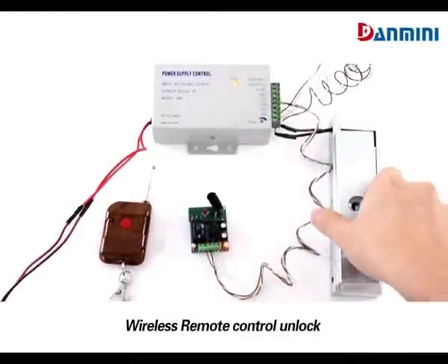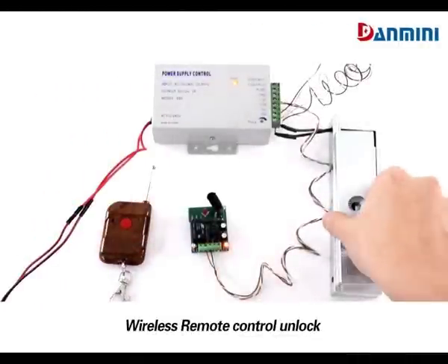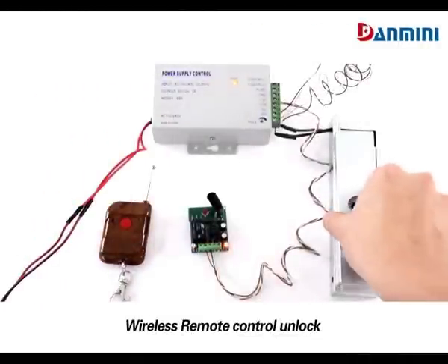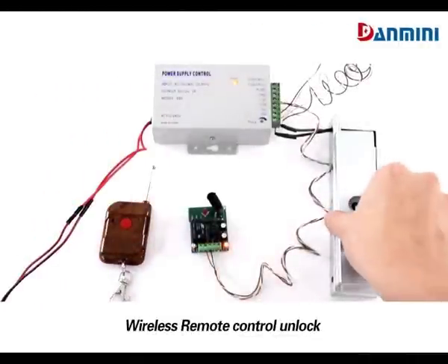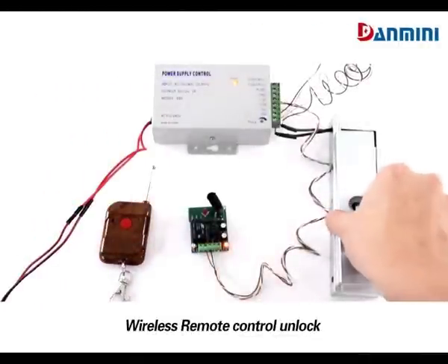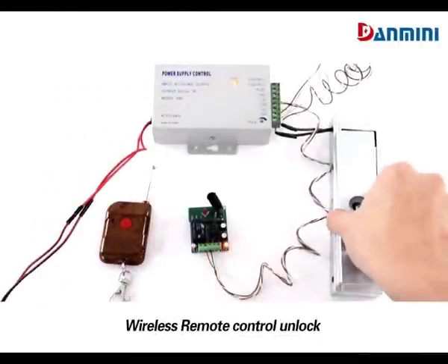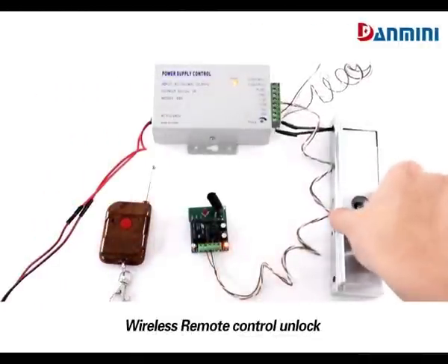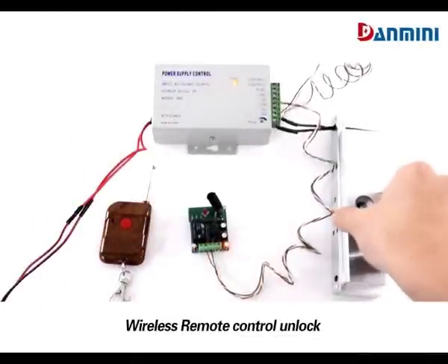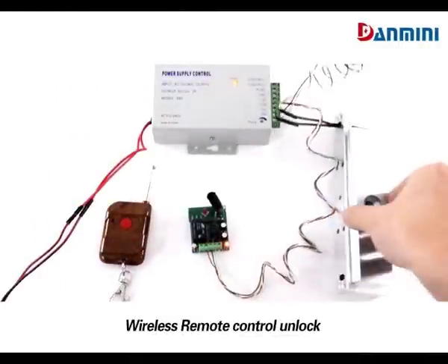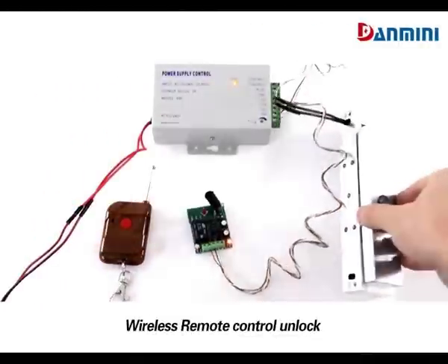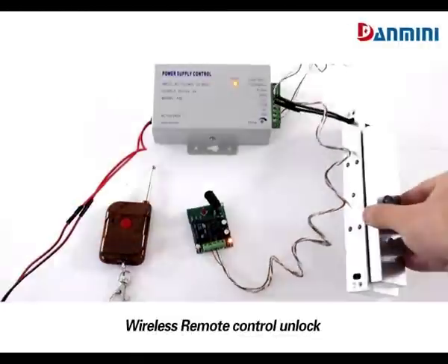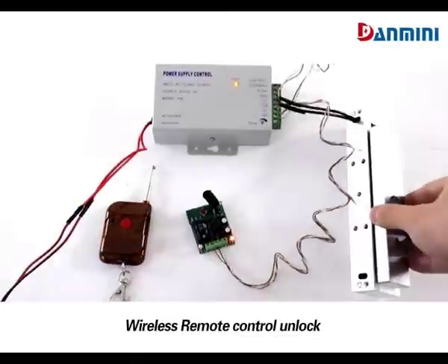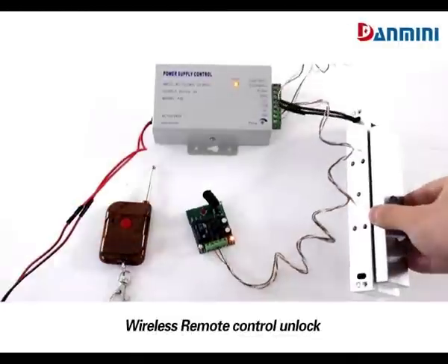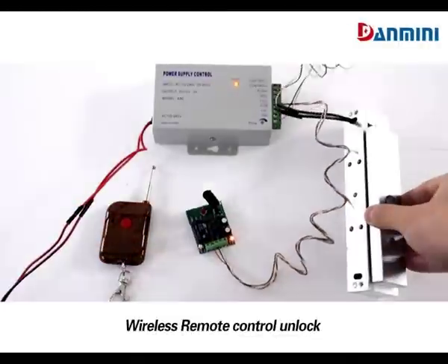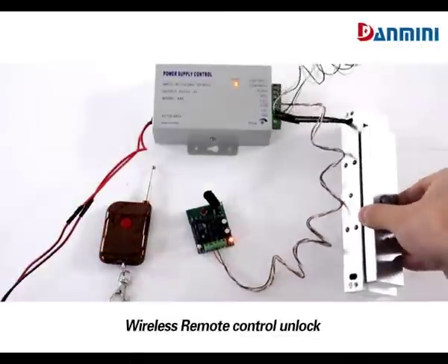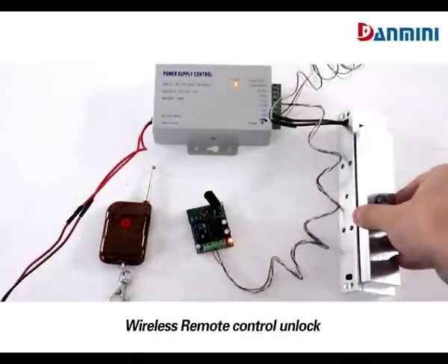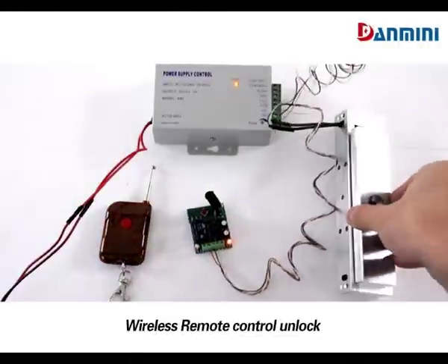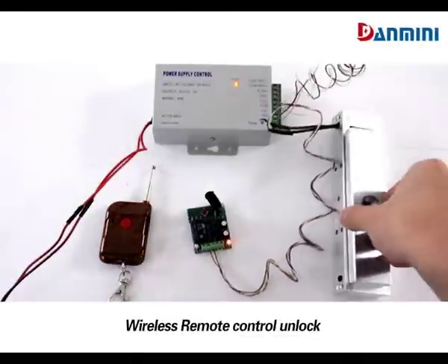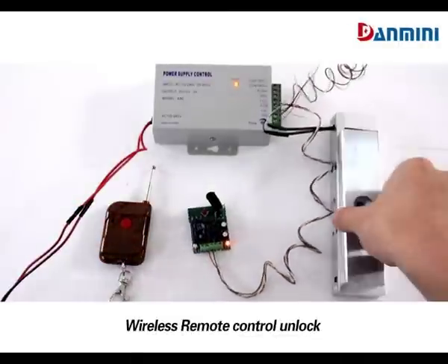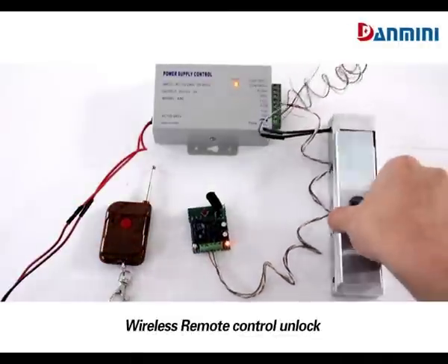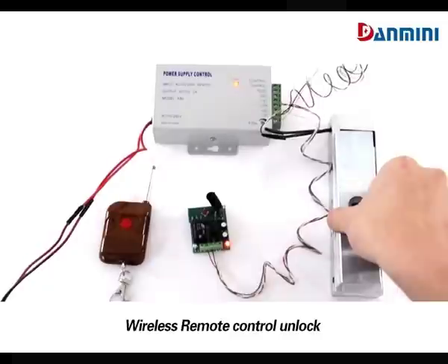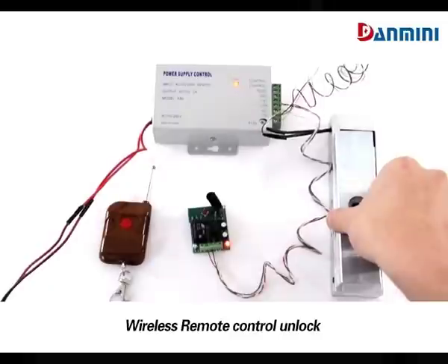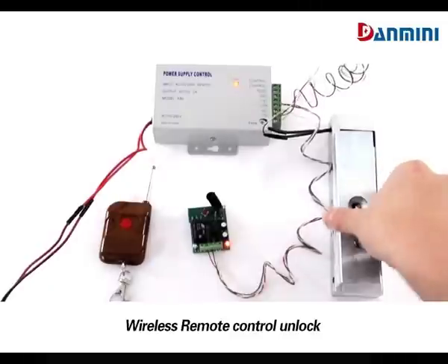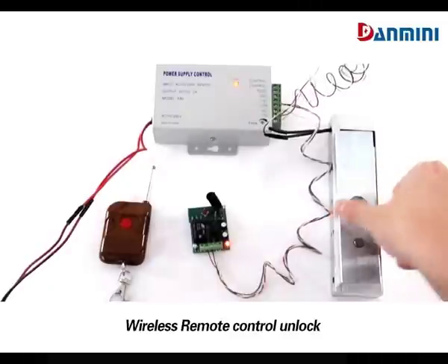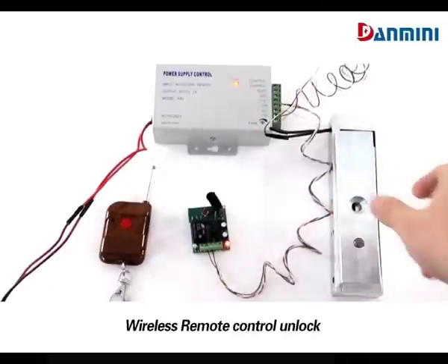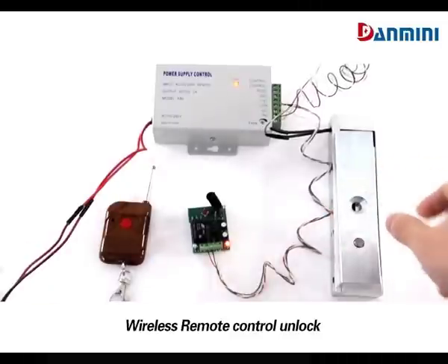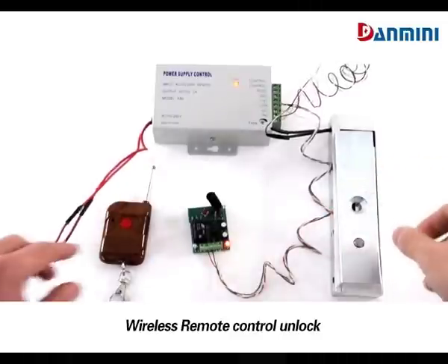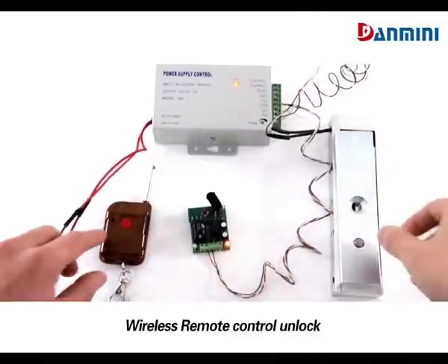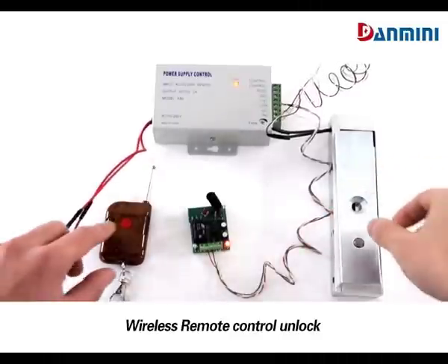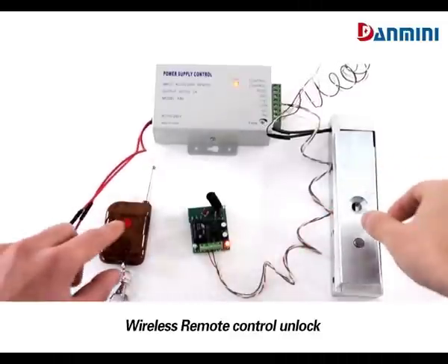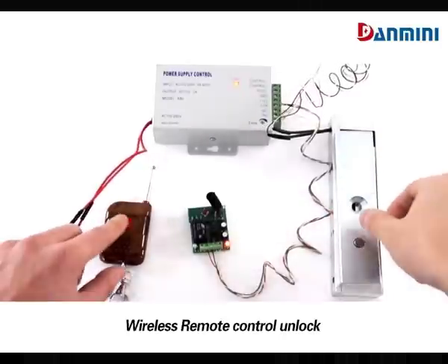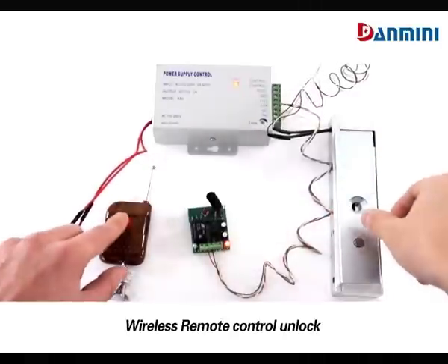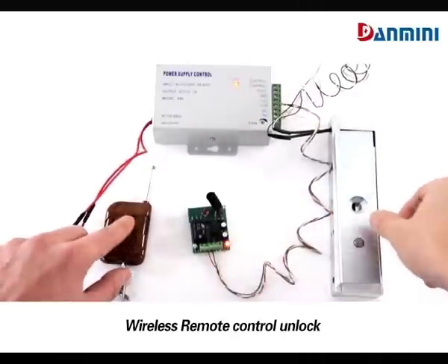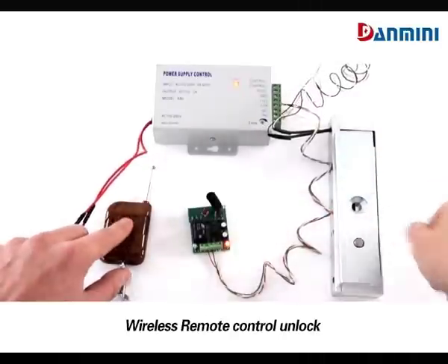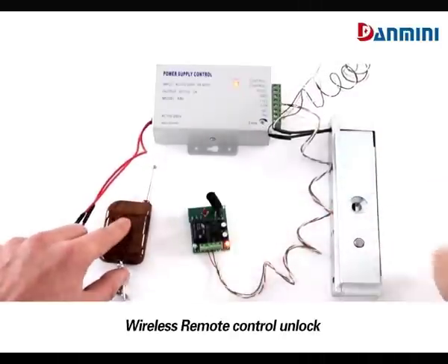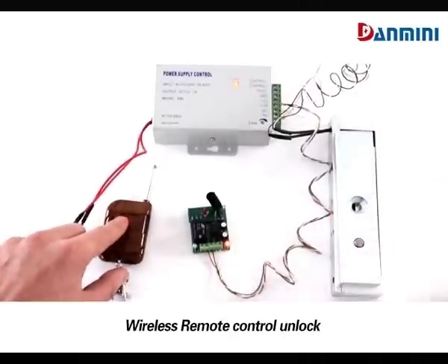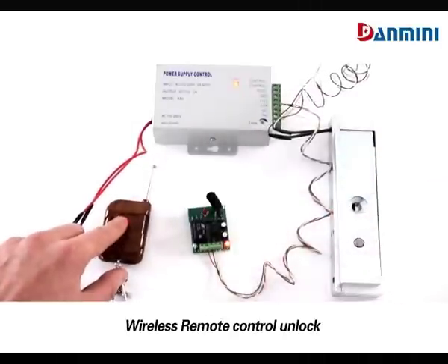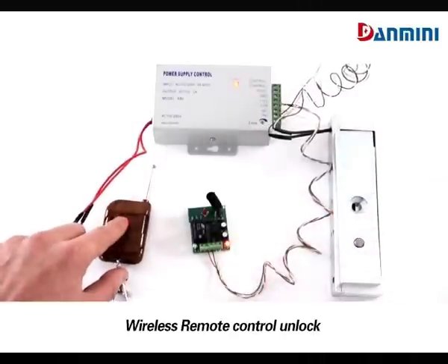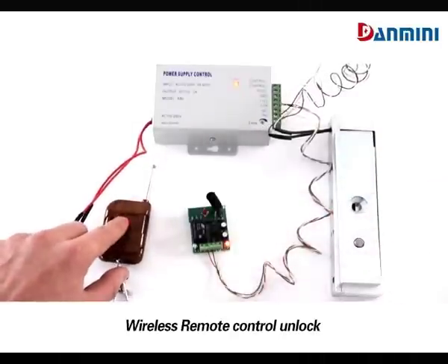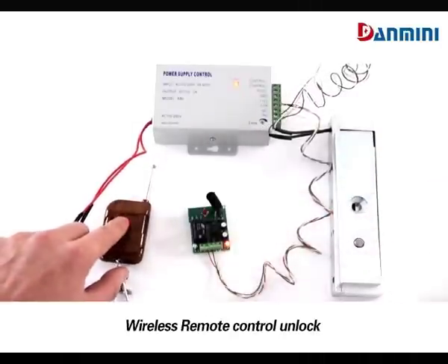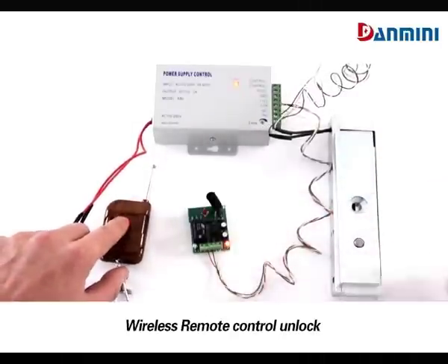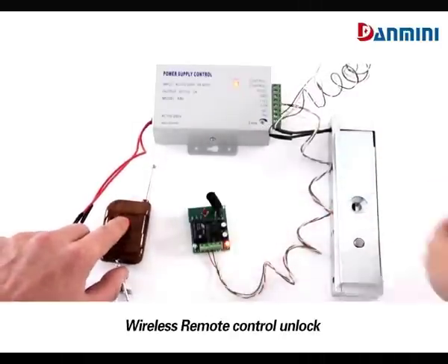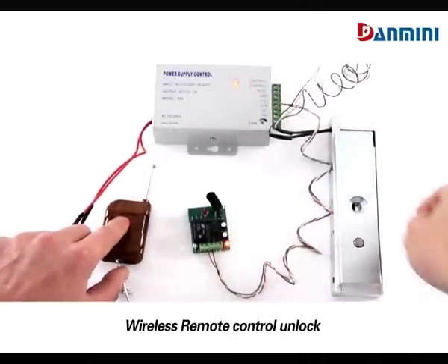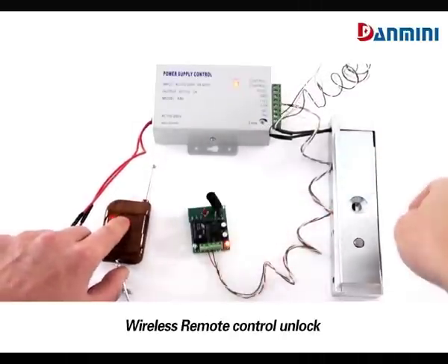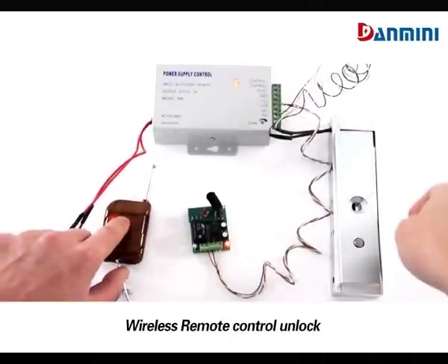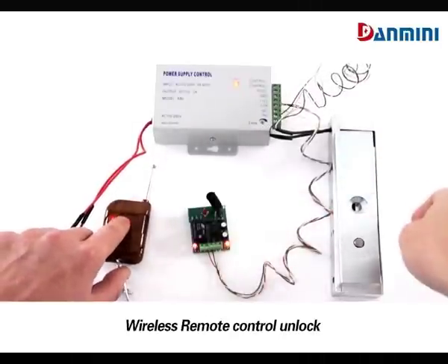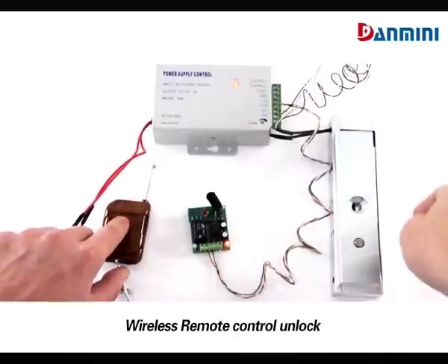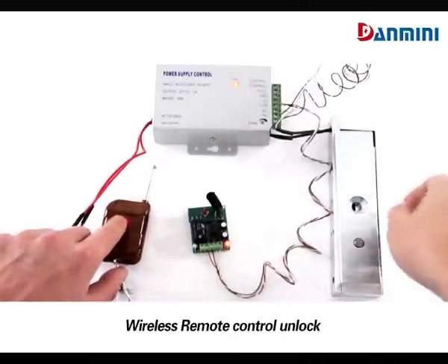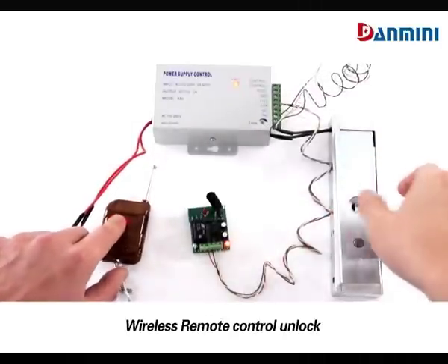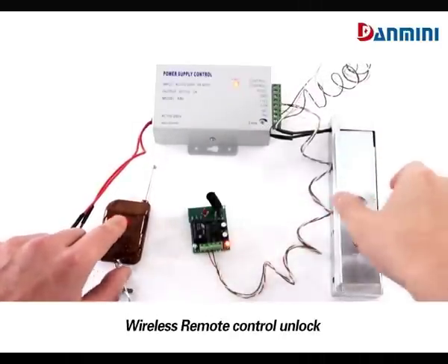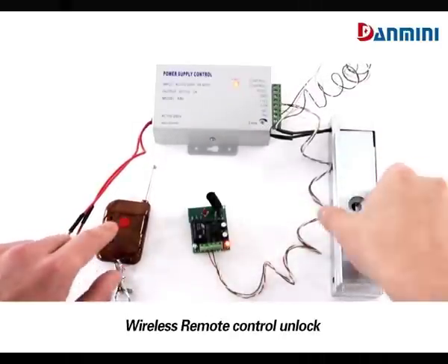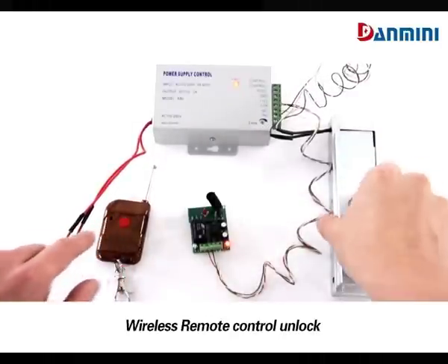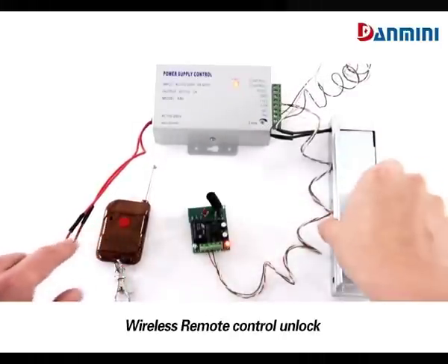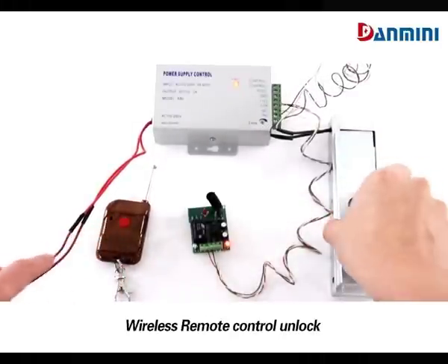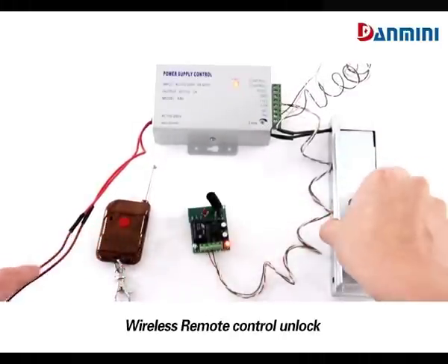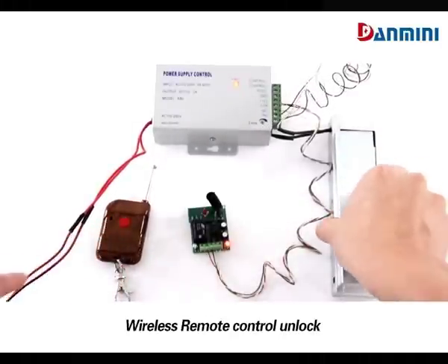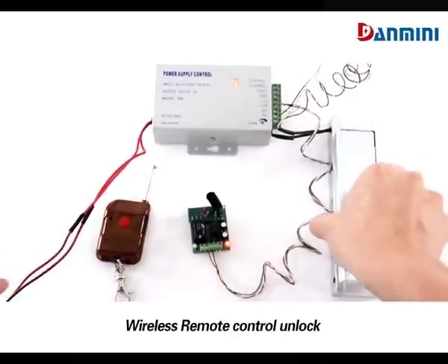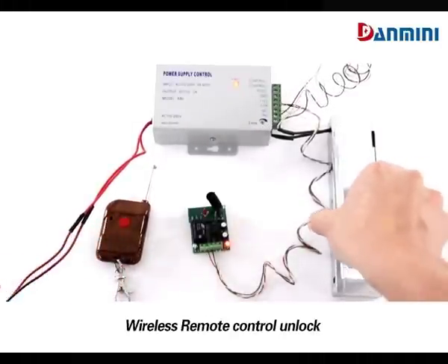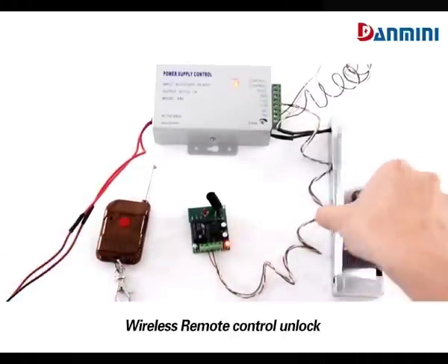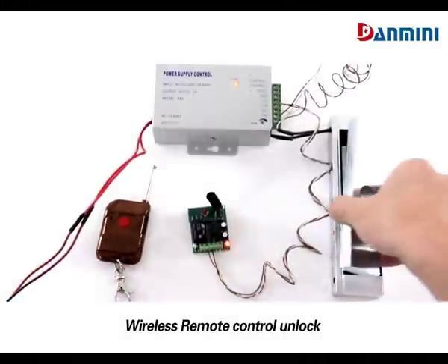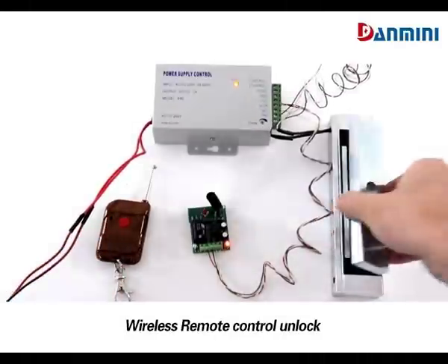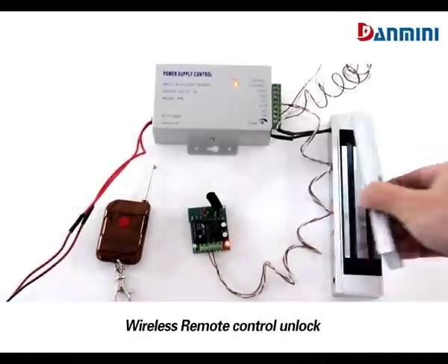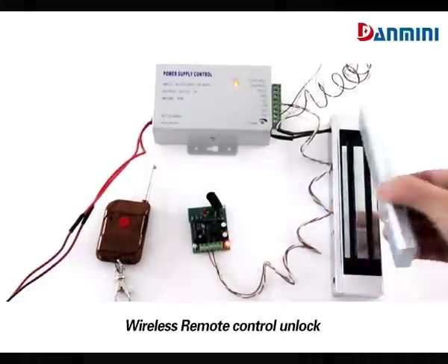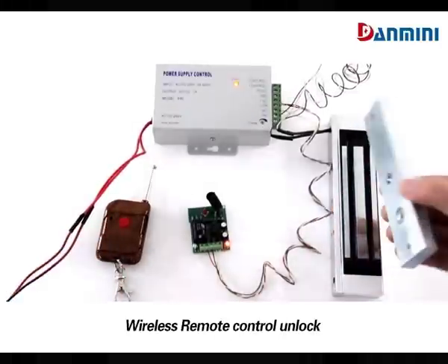The door is locked. Press the button on the remote control — the door will be unlocked.